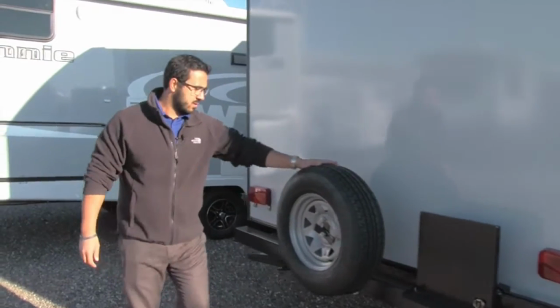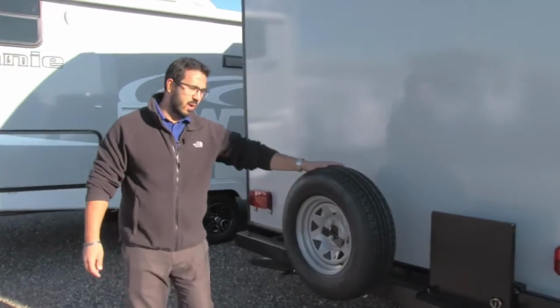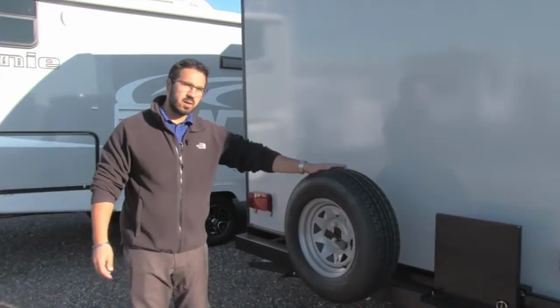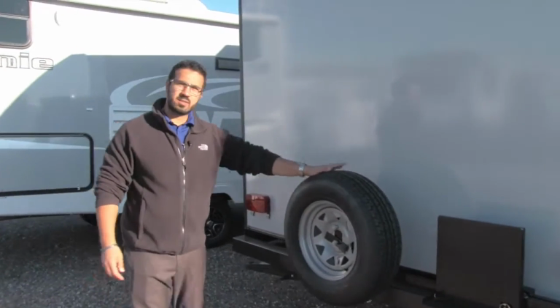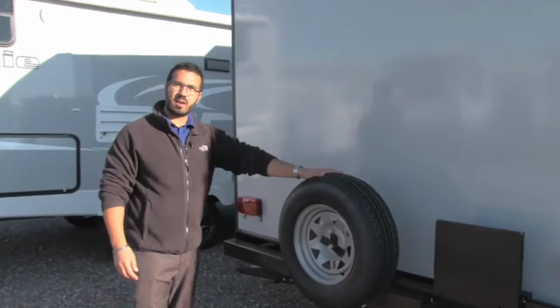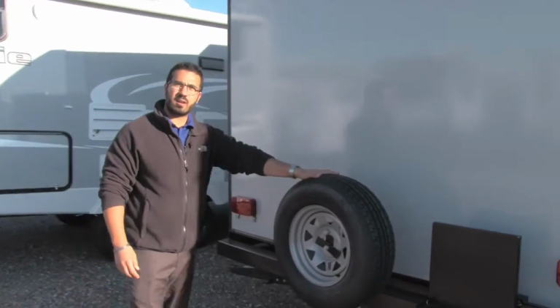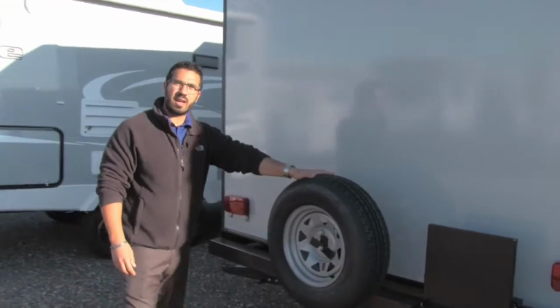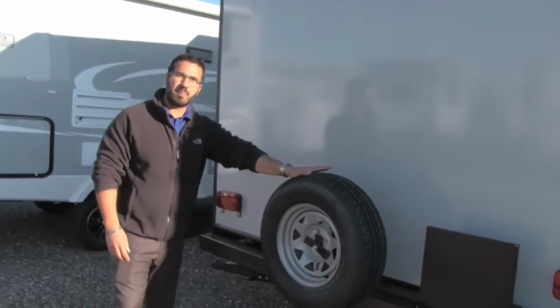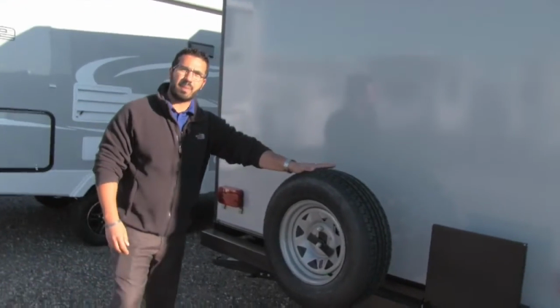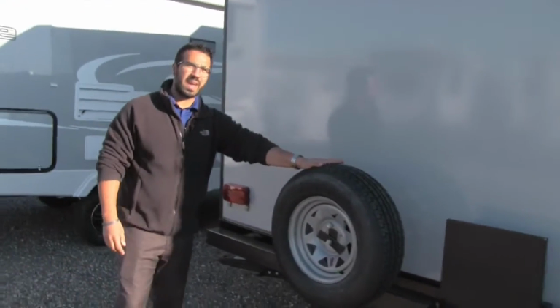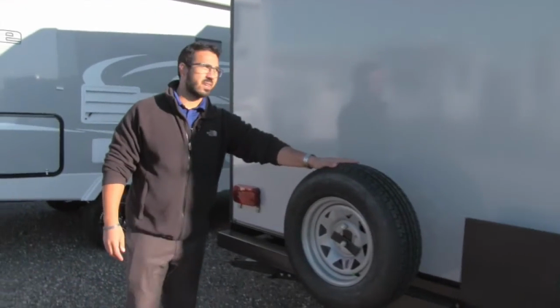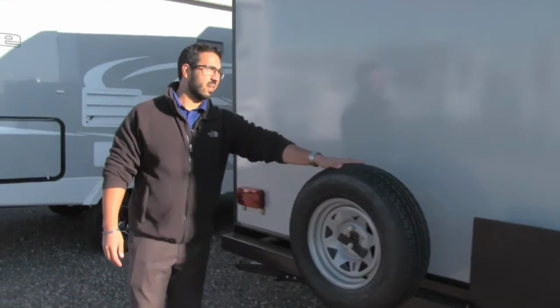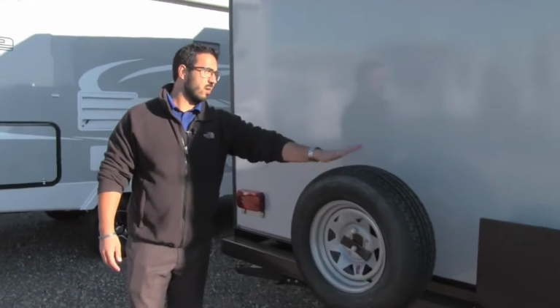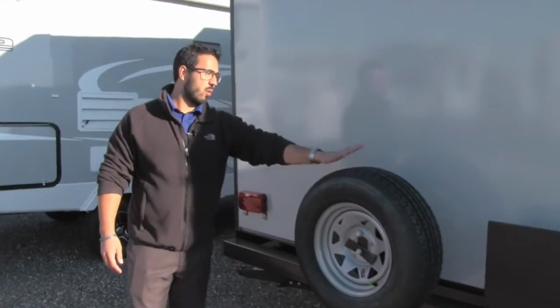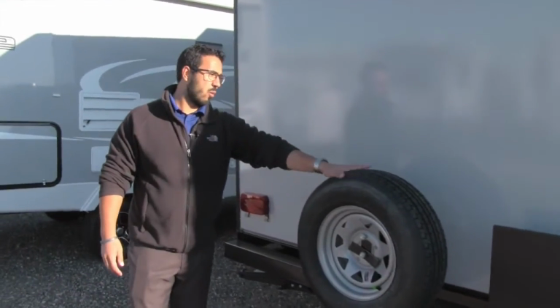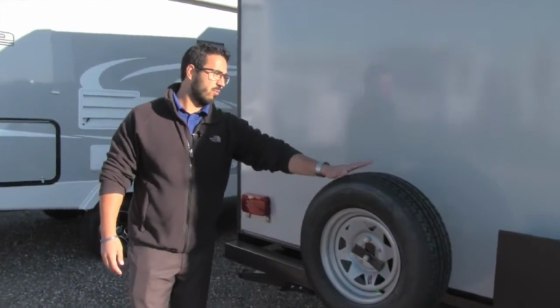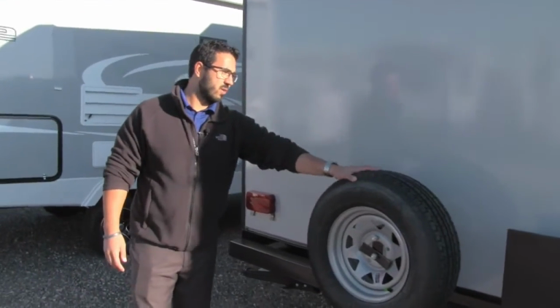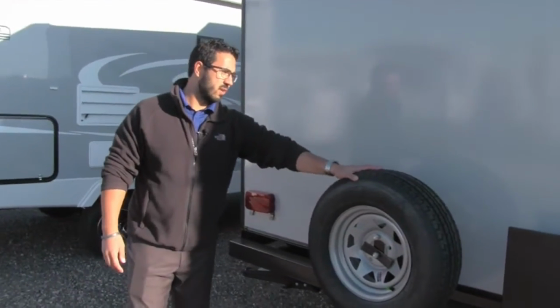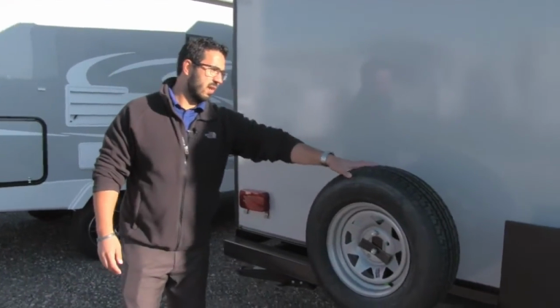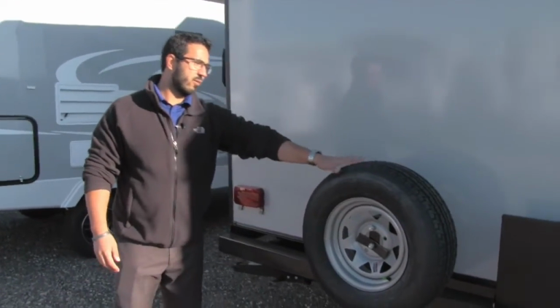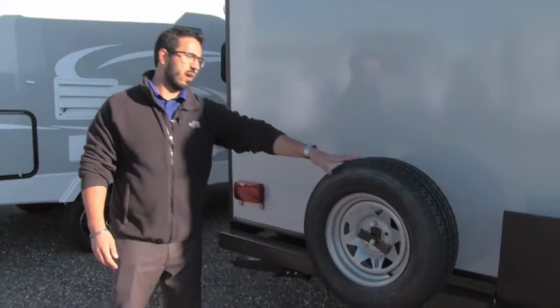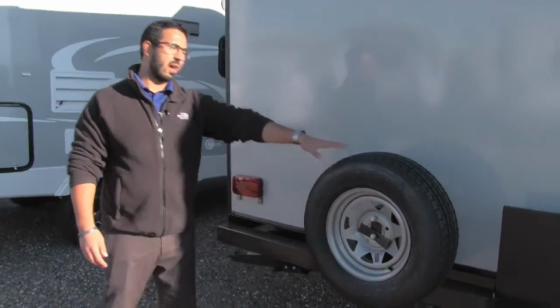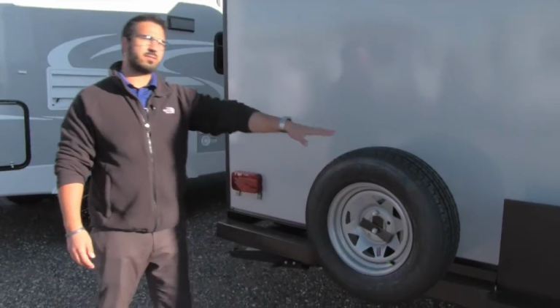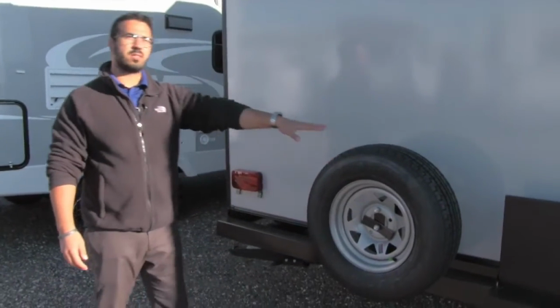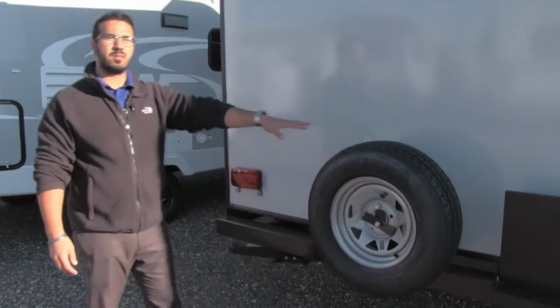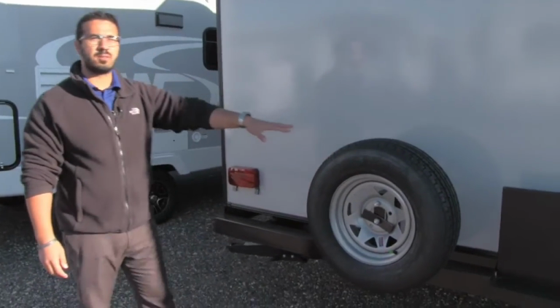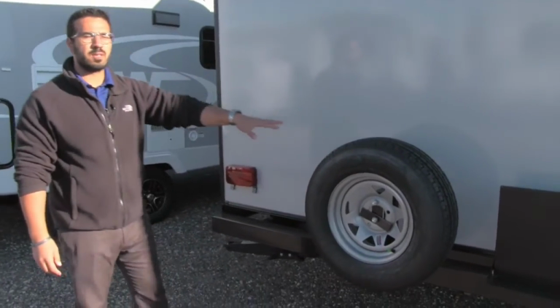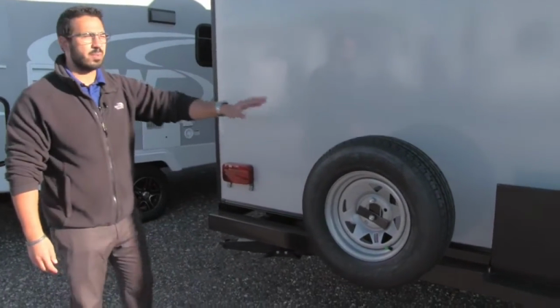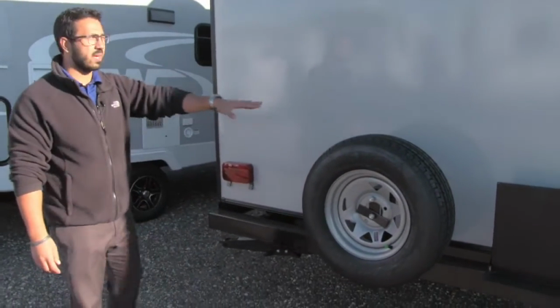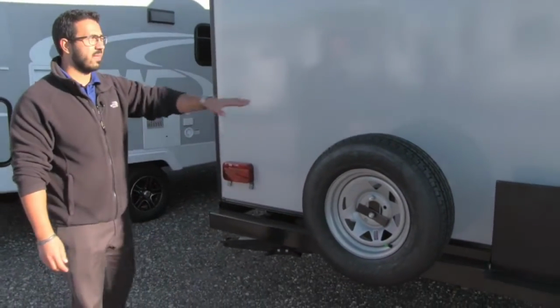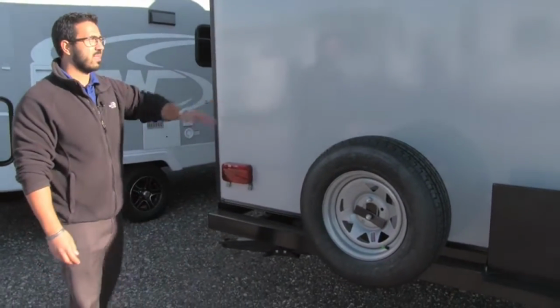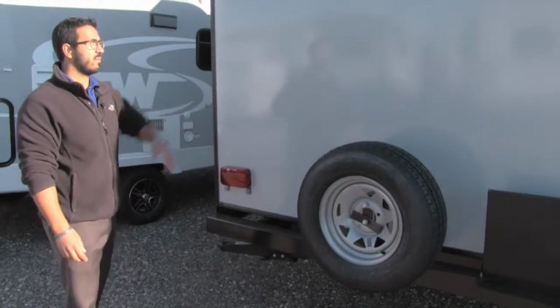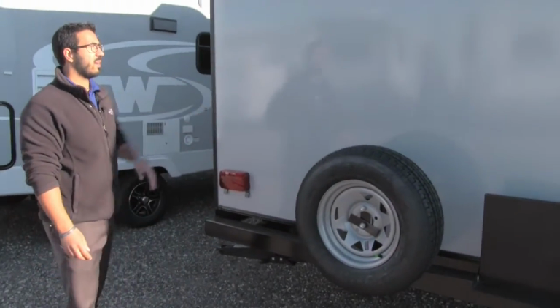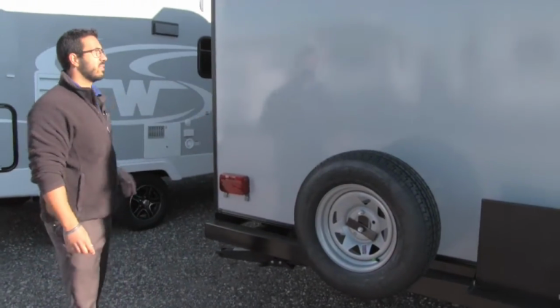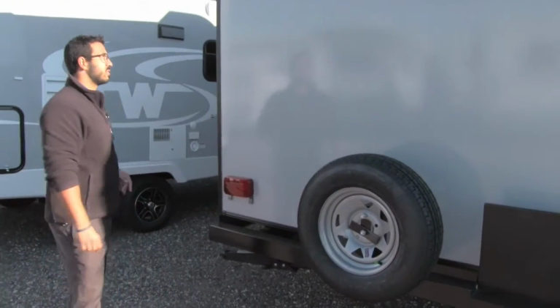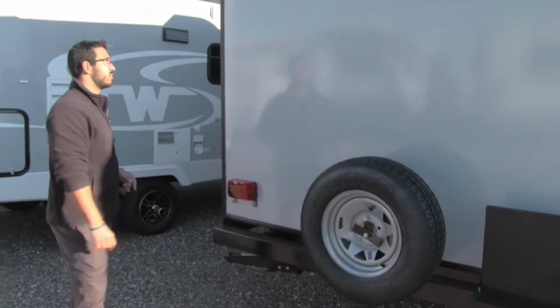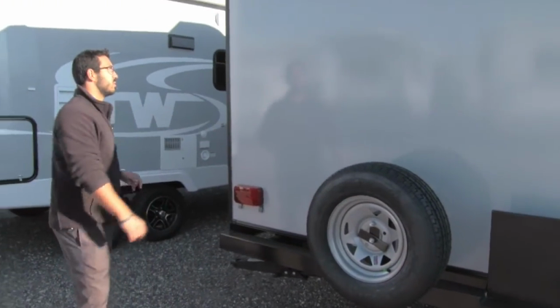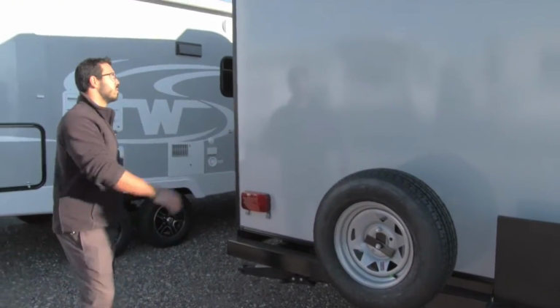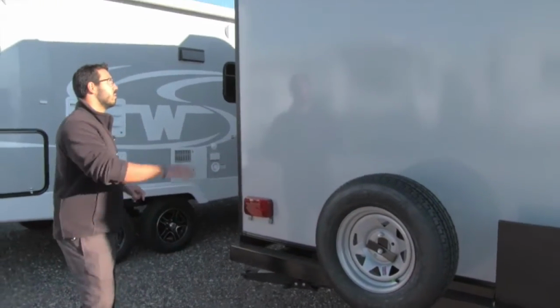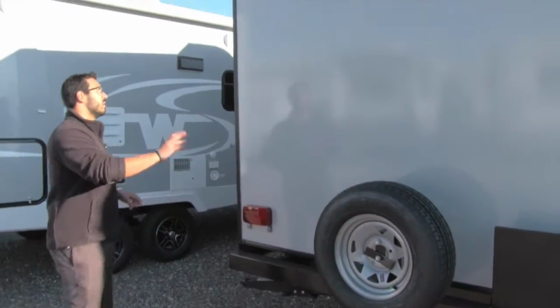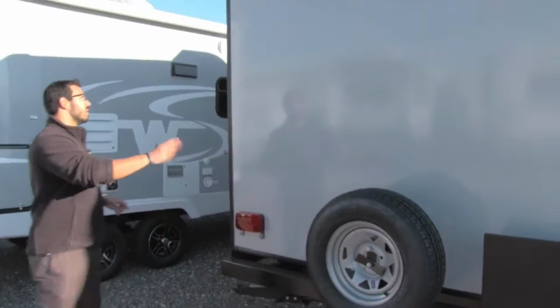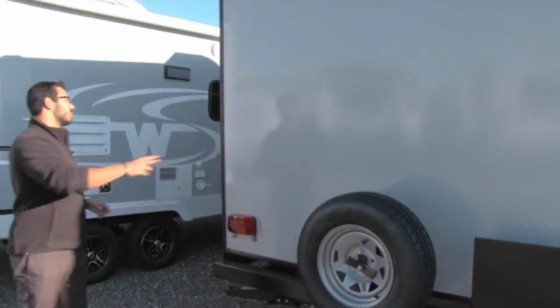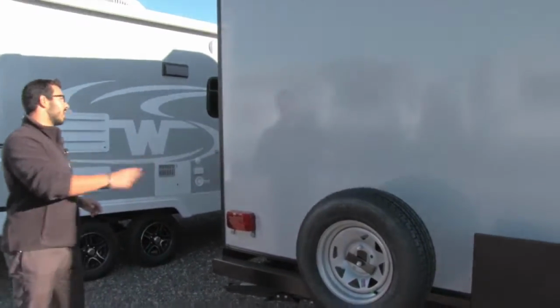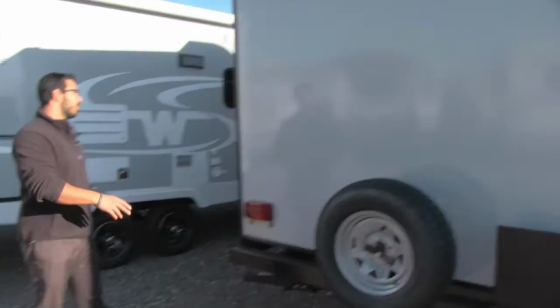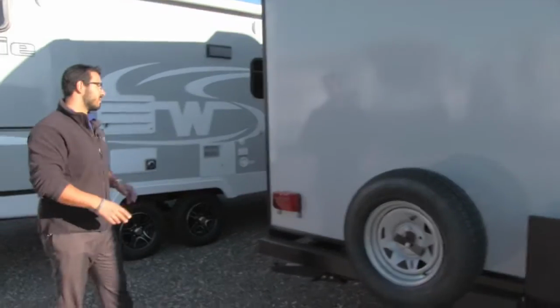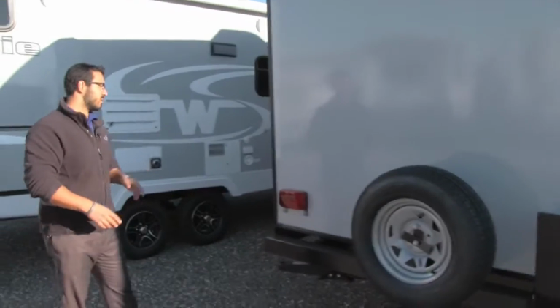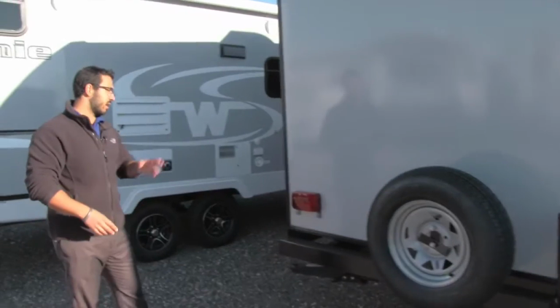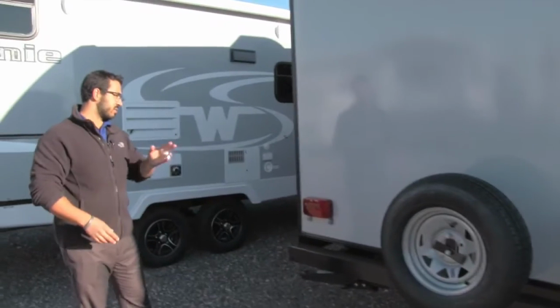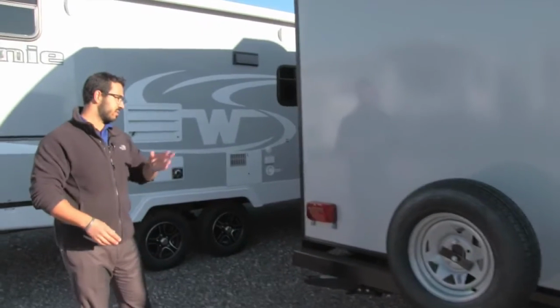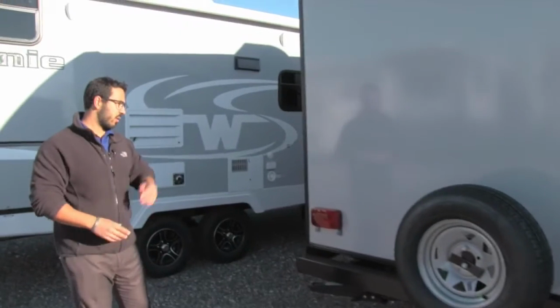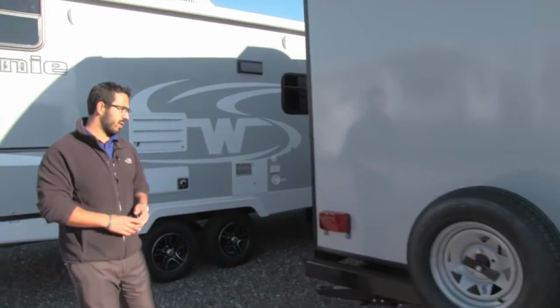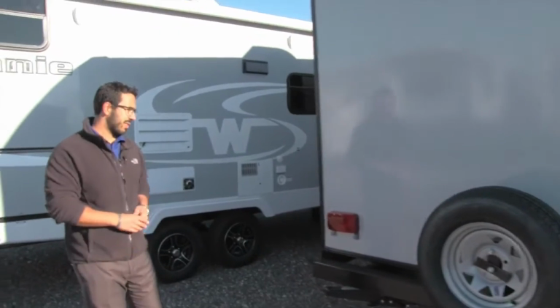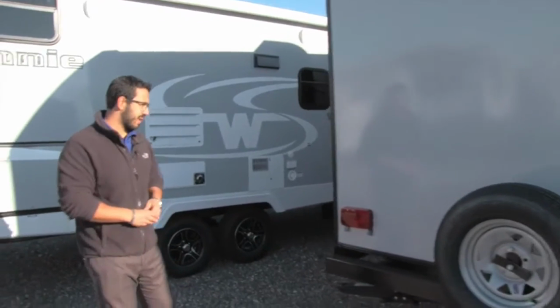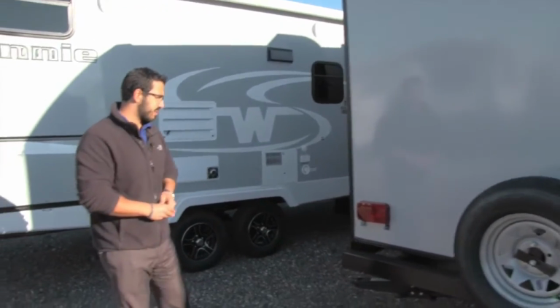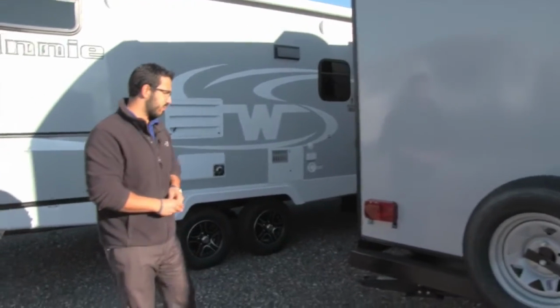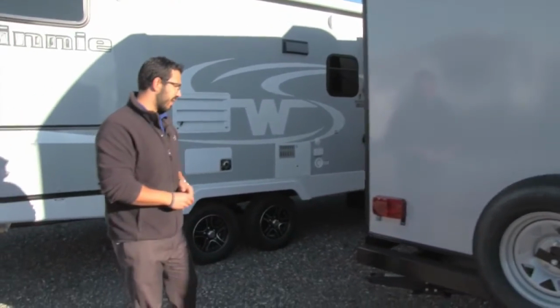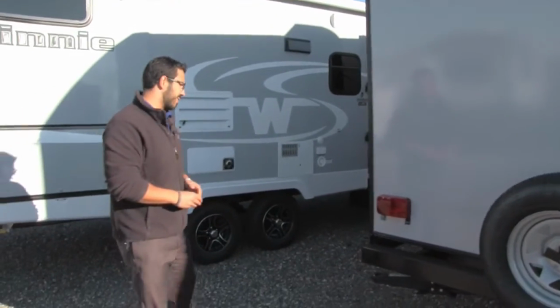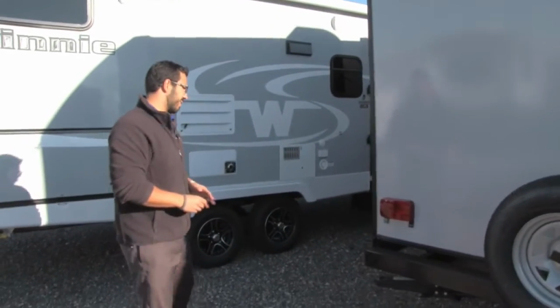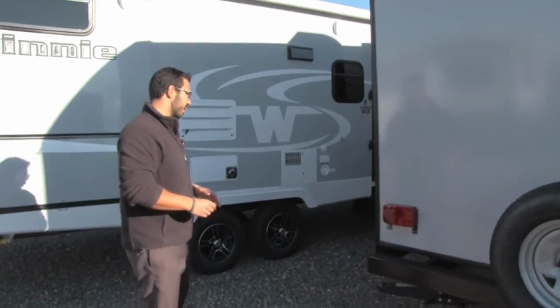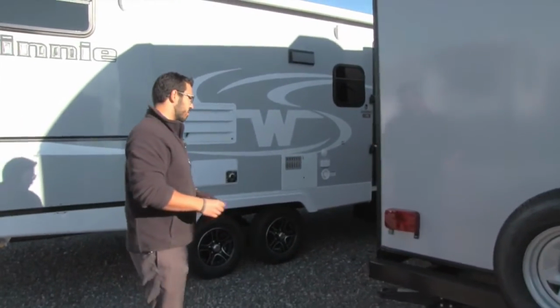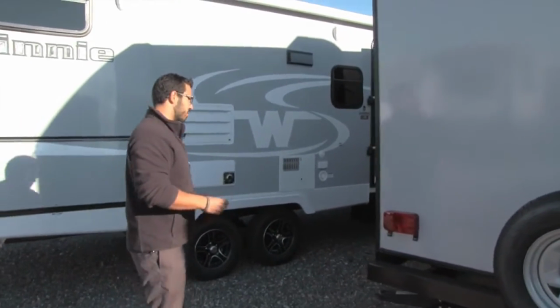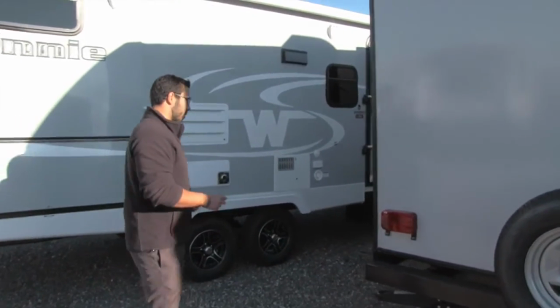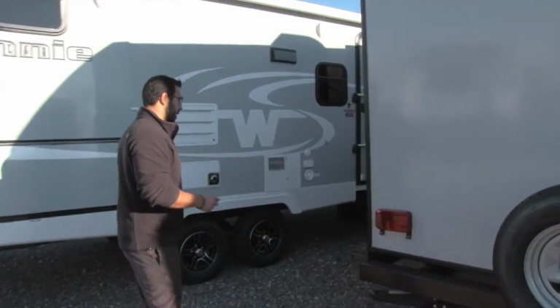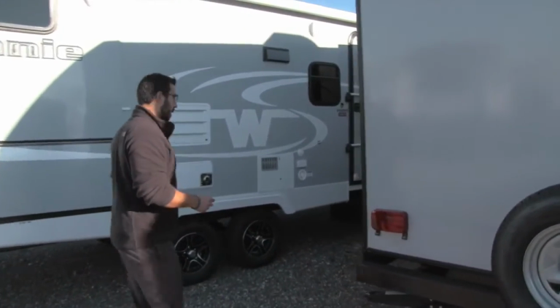Spare tire on the back here. Hopefully you never have to use it, but in the event that you do, it's always nice knowing it's right there for you.